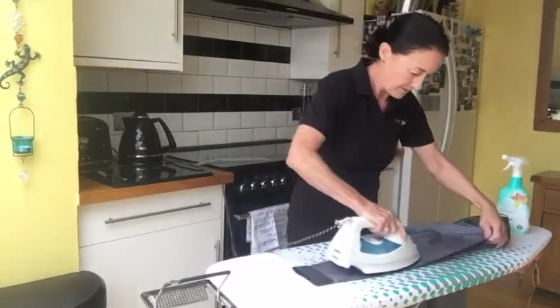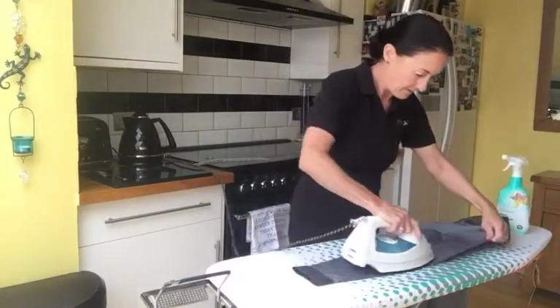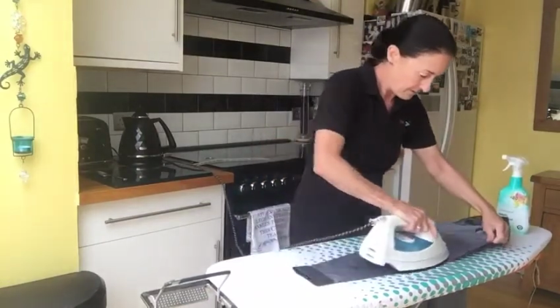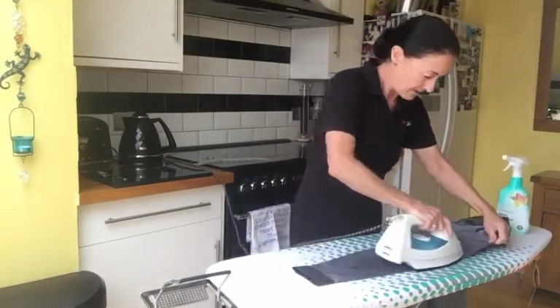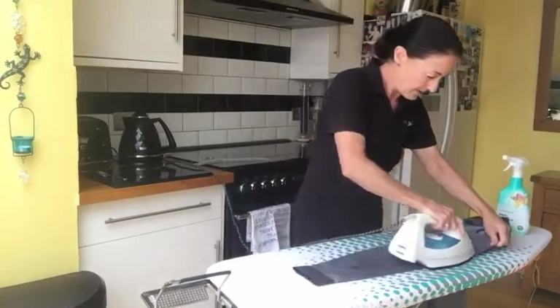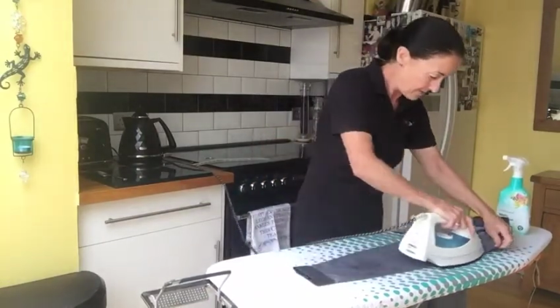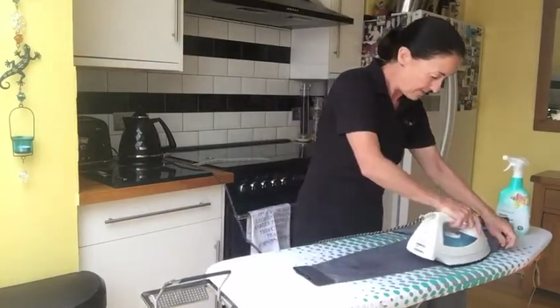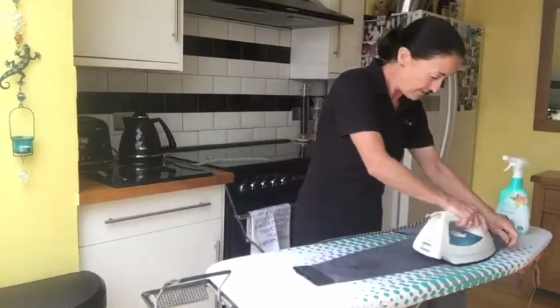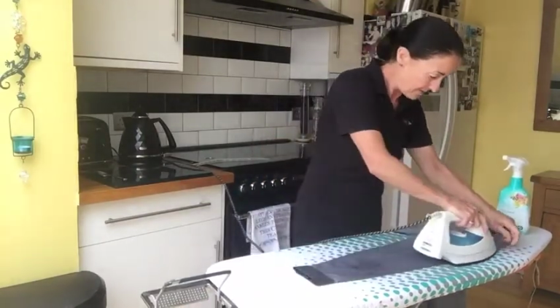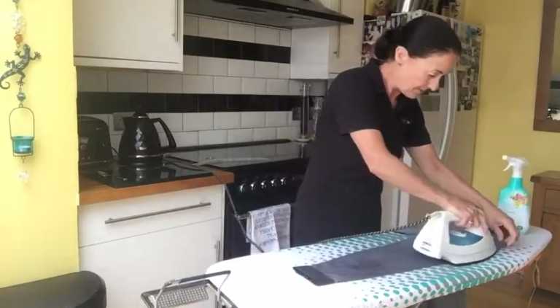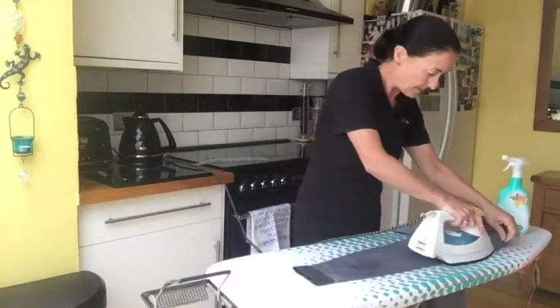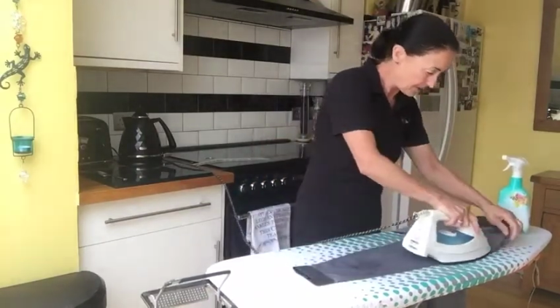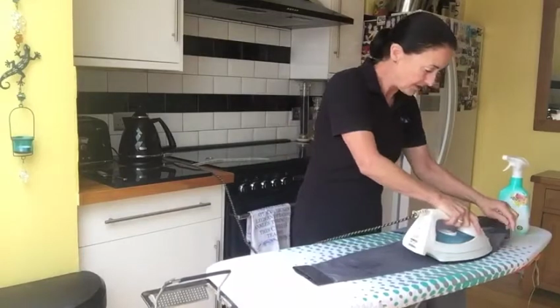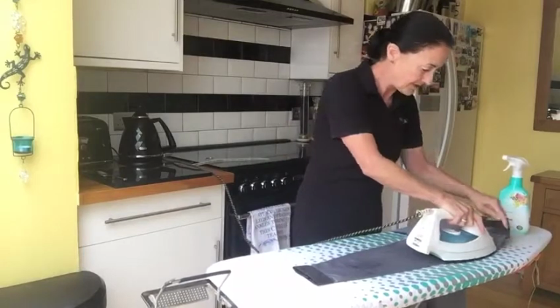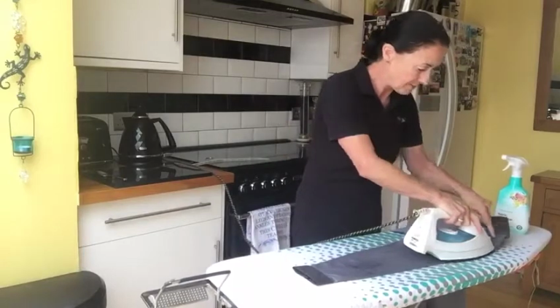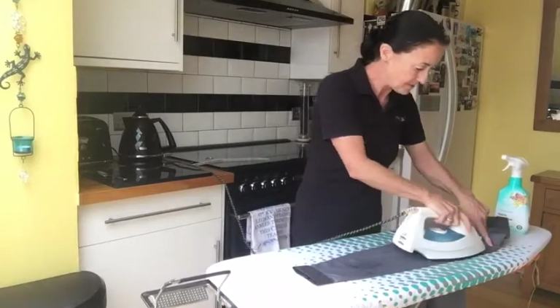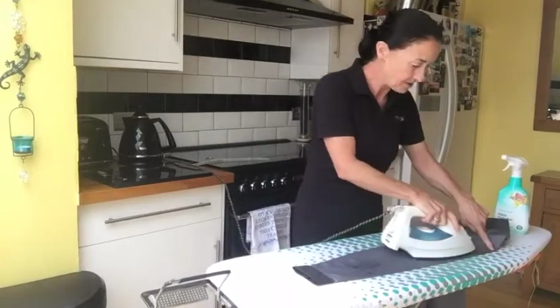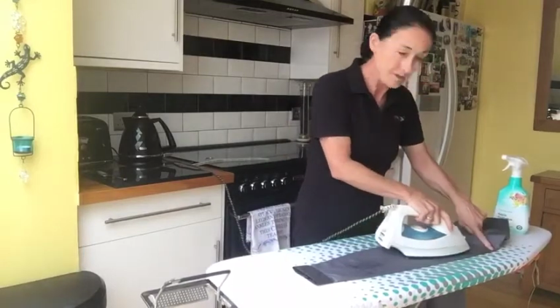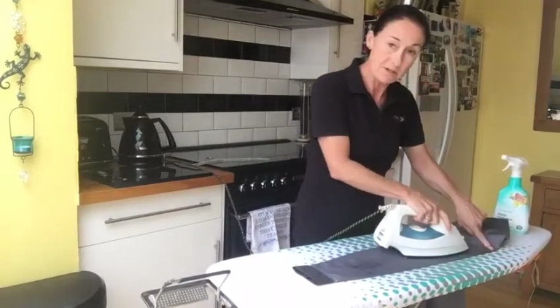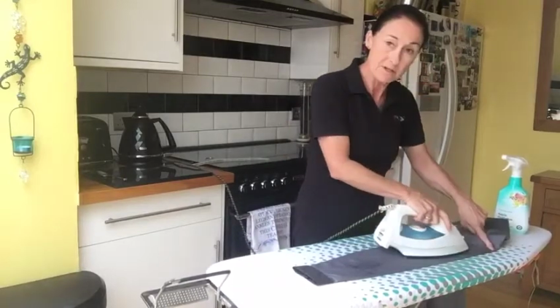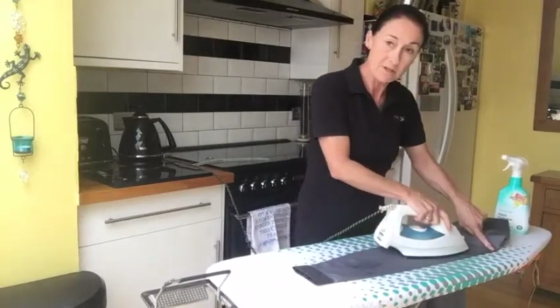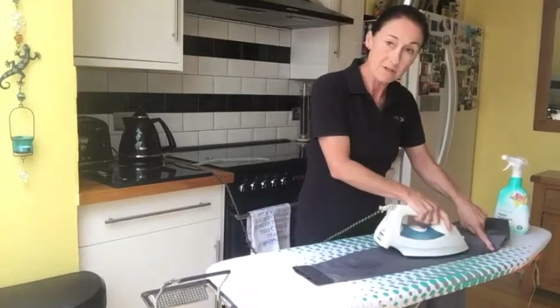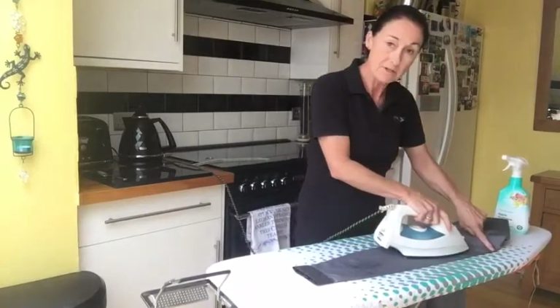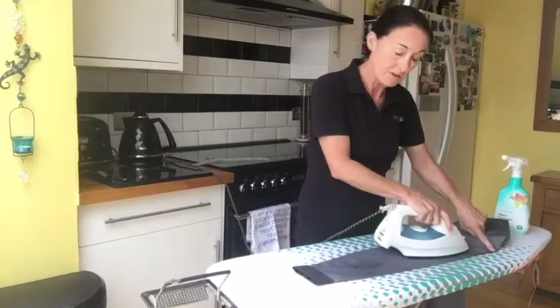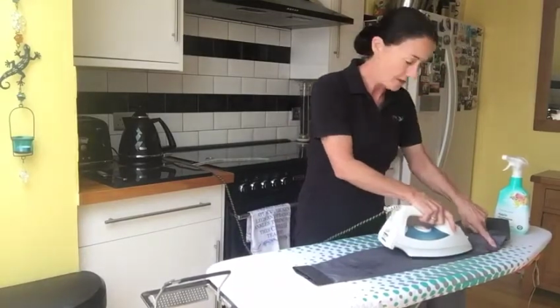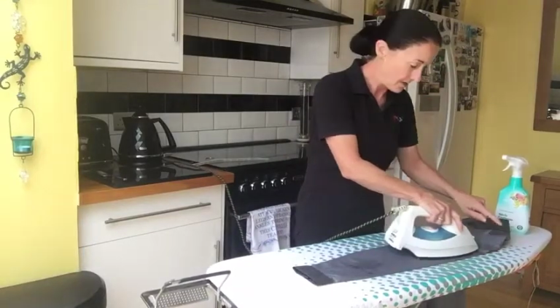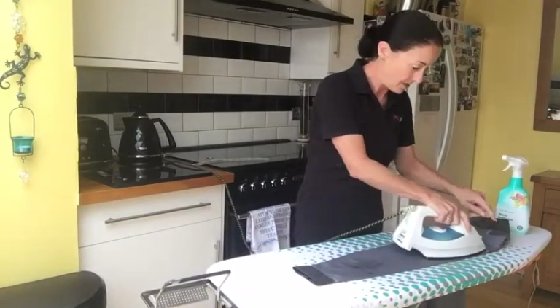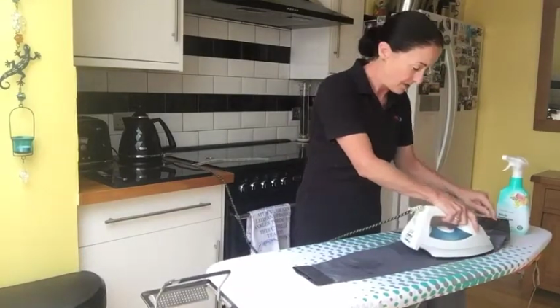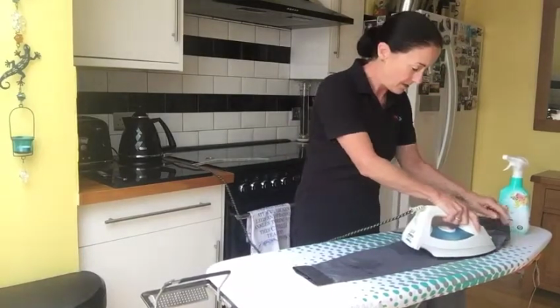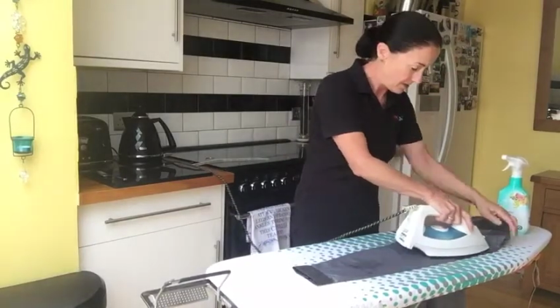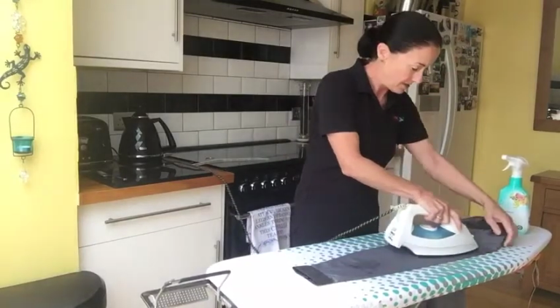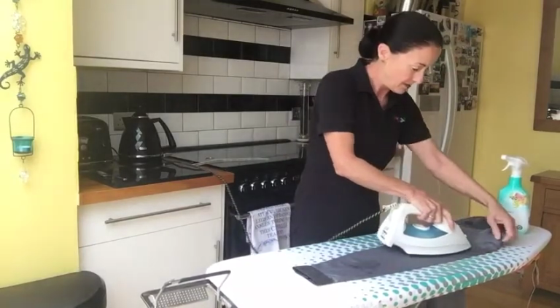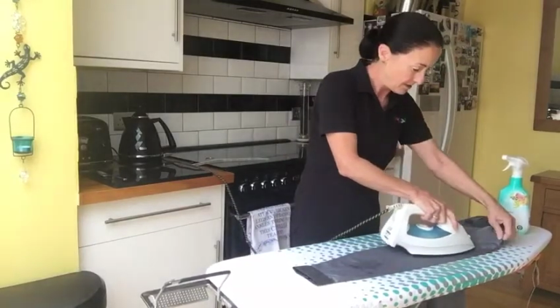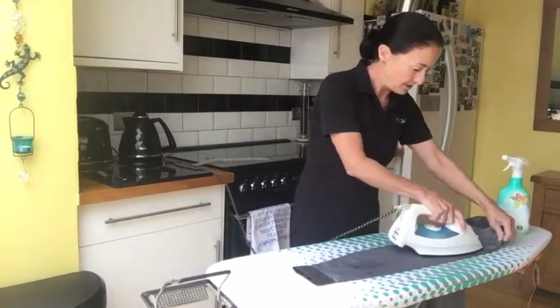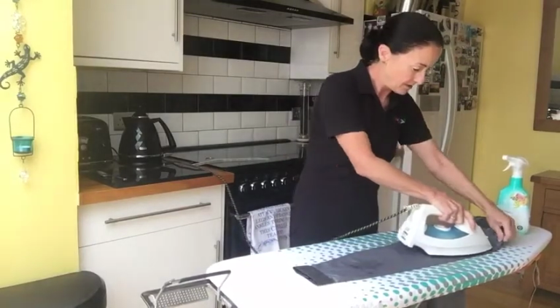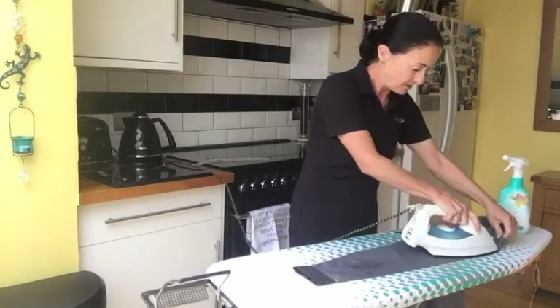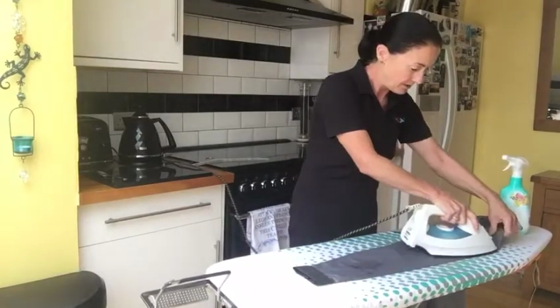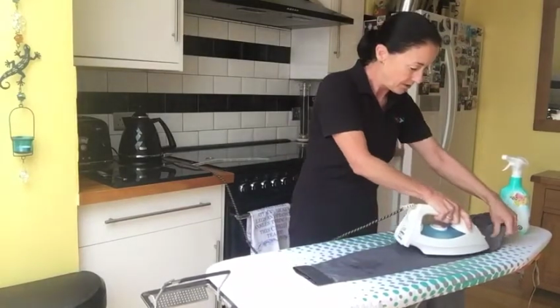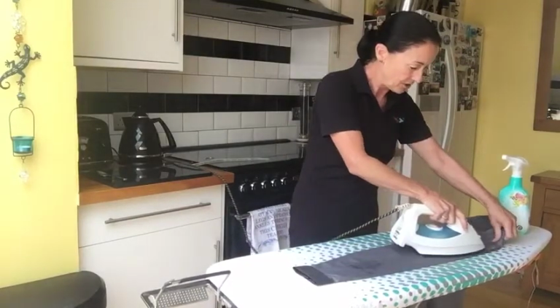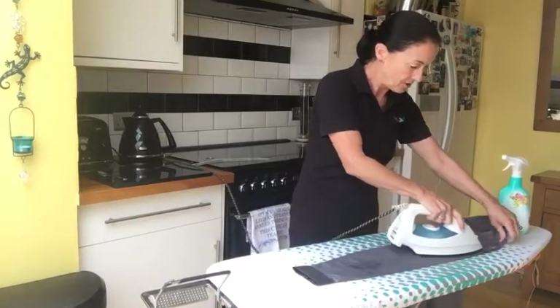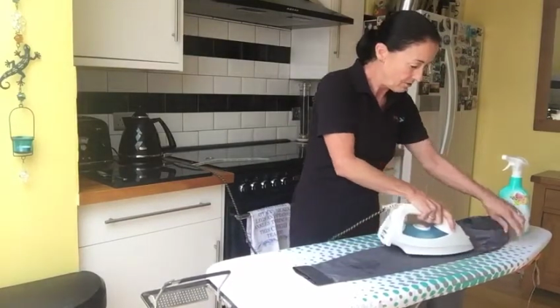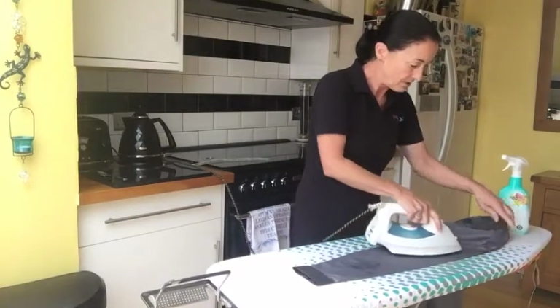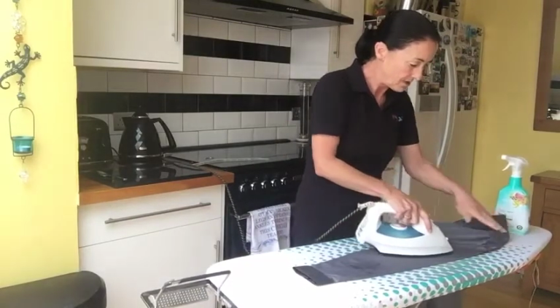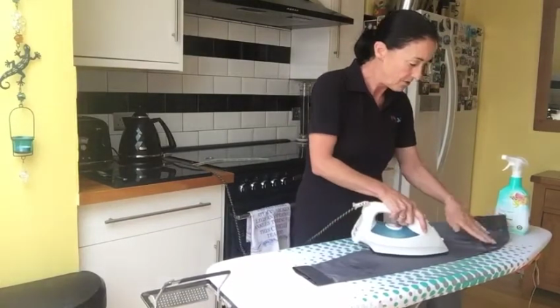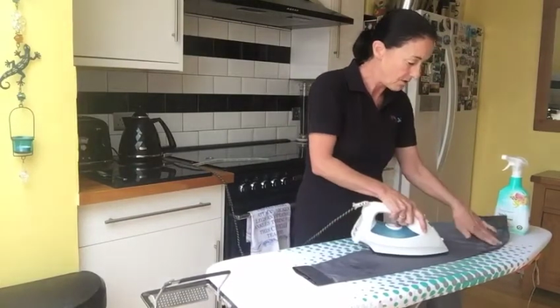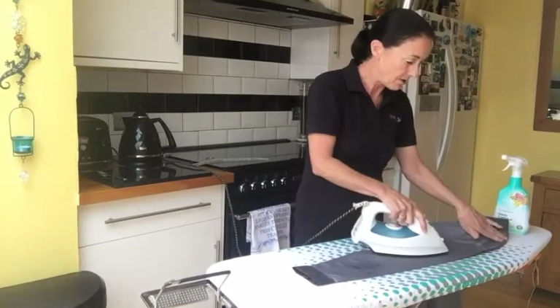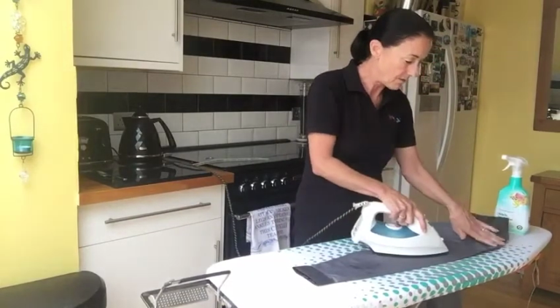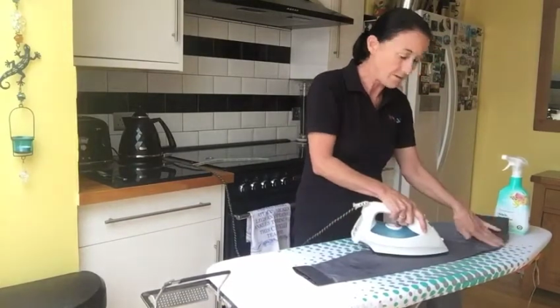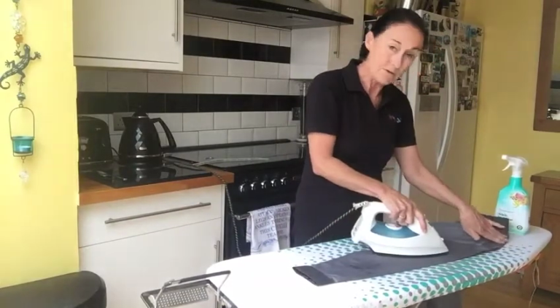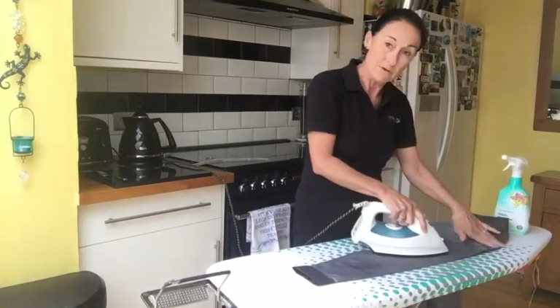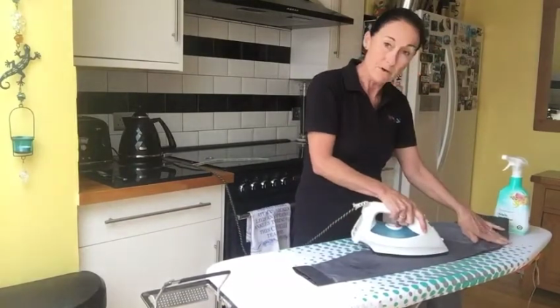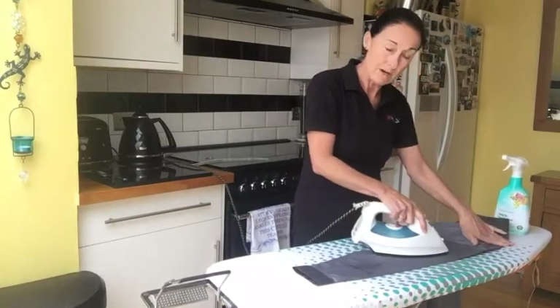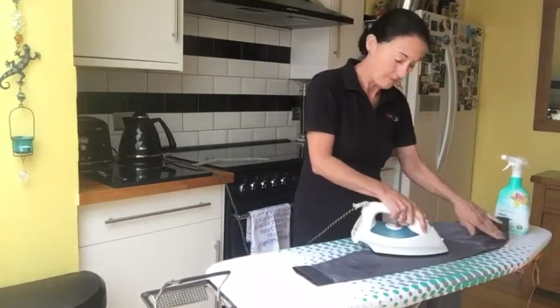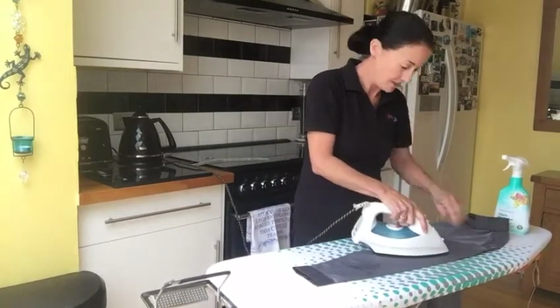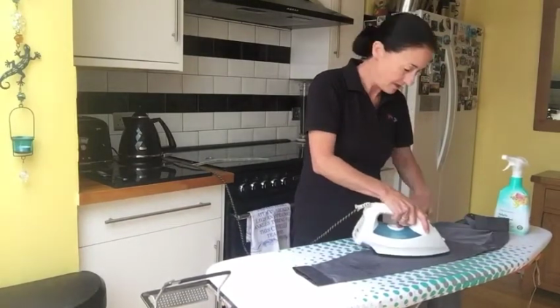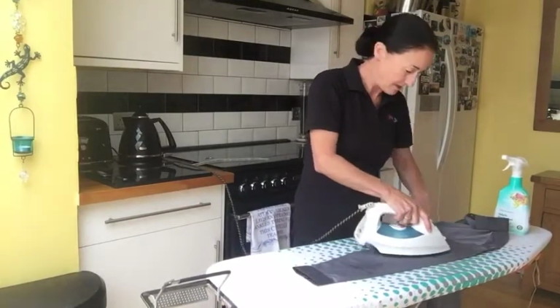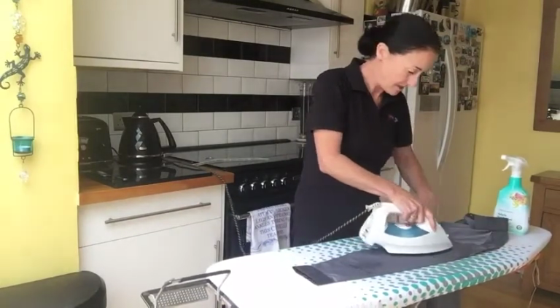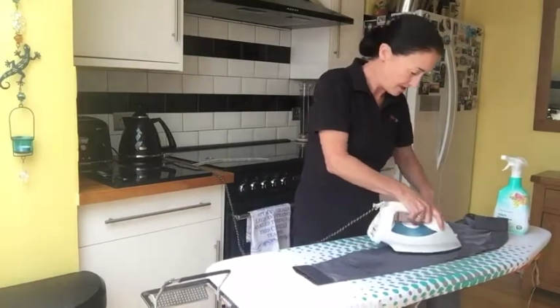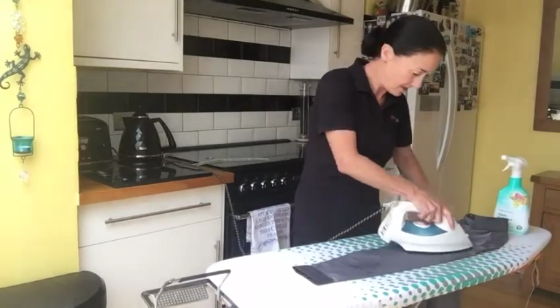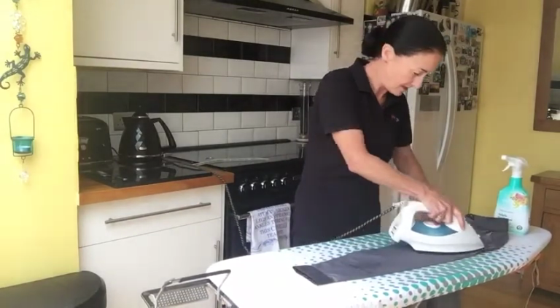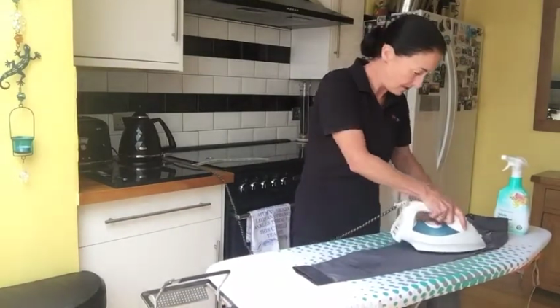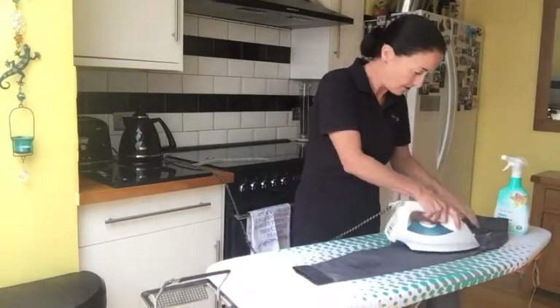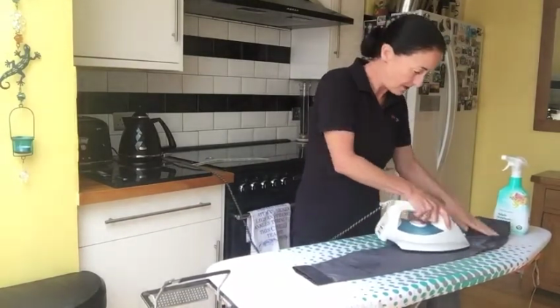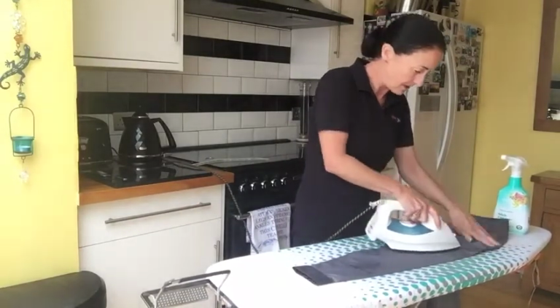Next I do the sleeves — just up to the shoulder, not up to the collar.